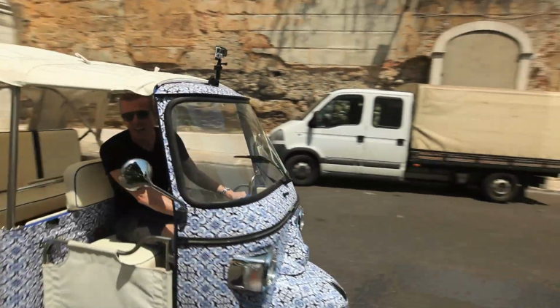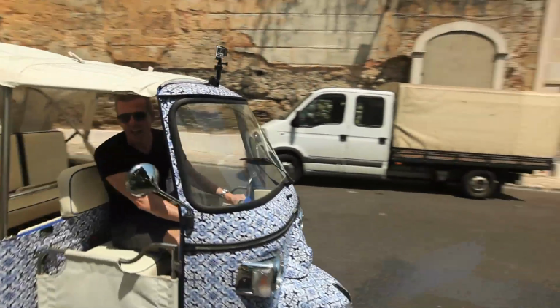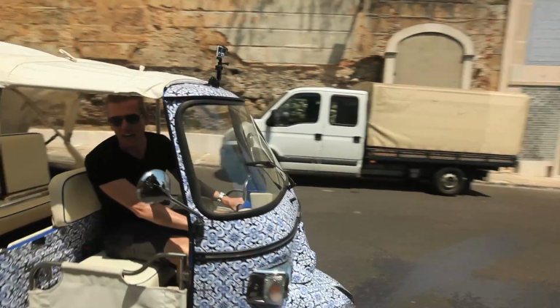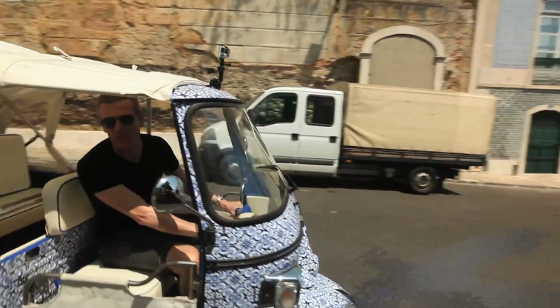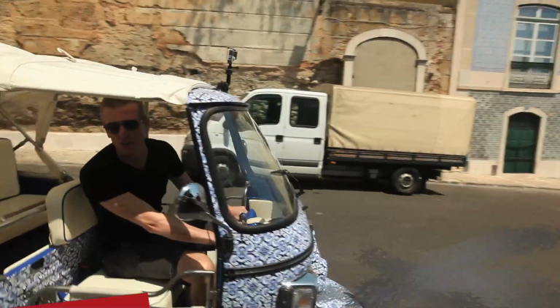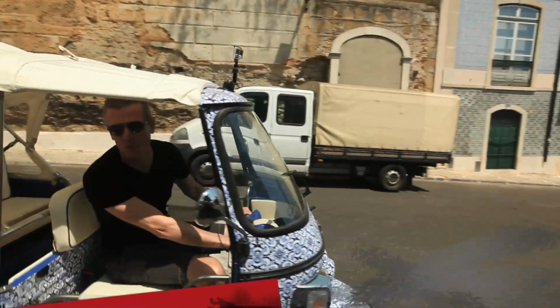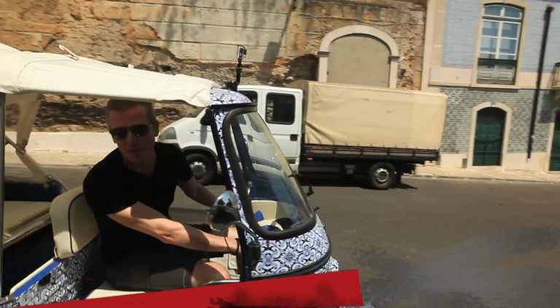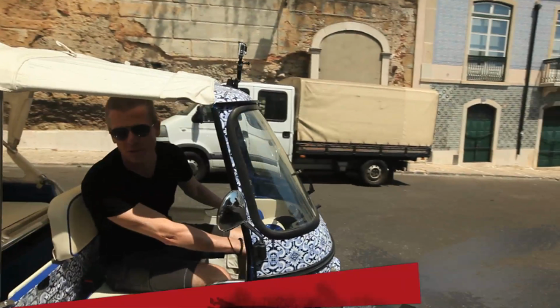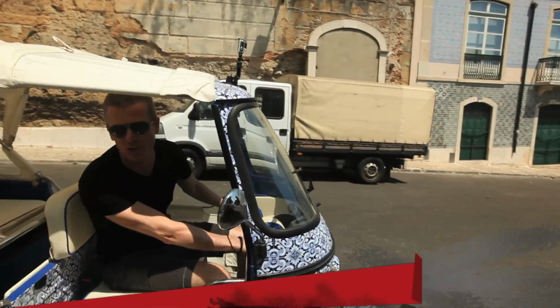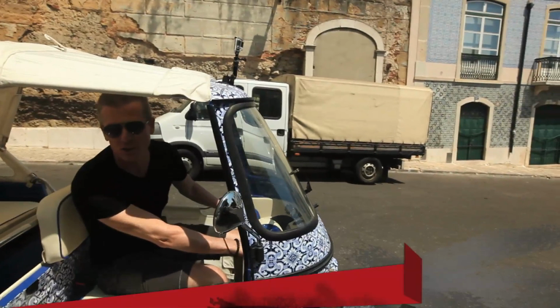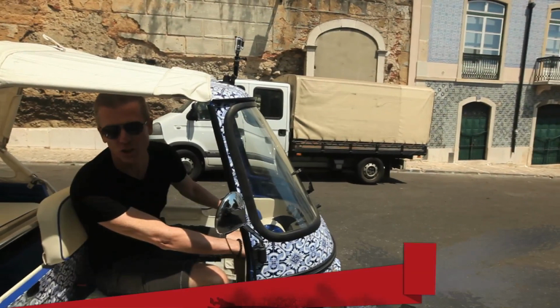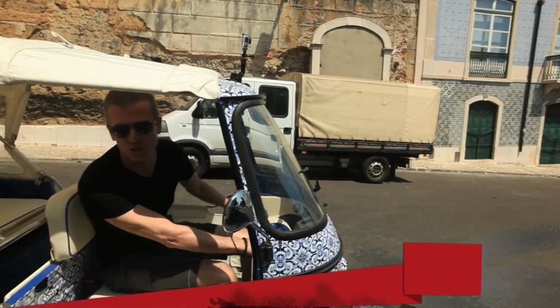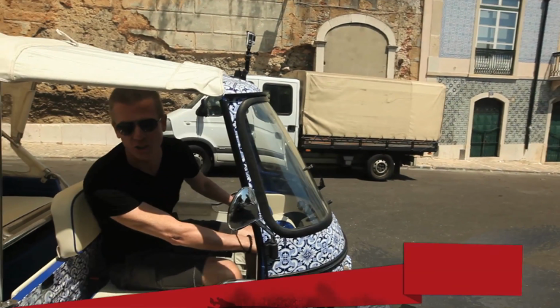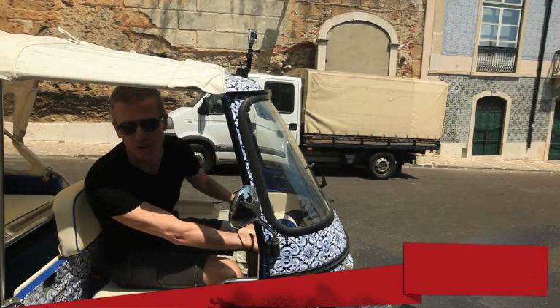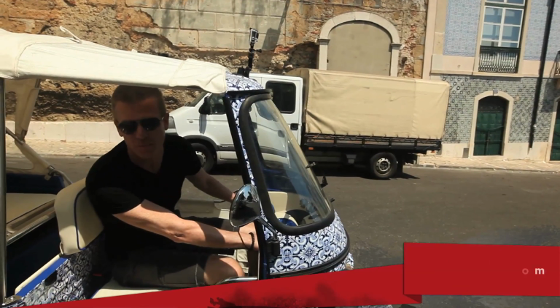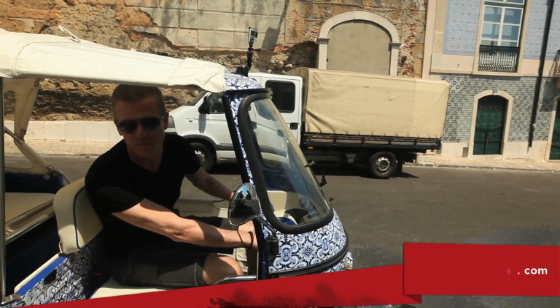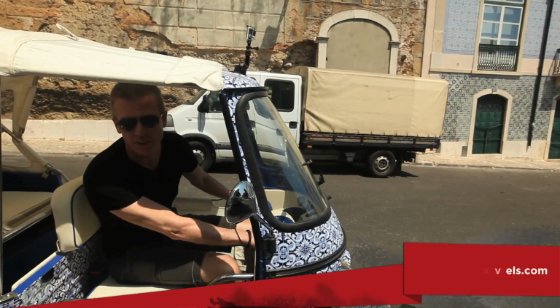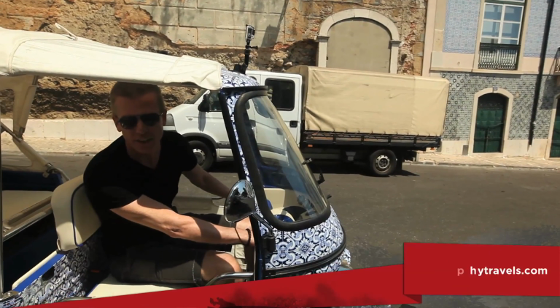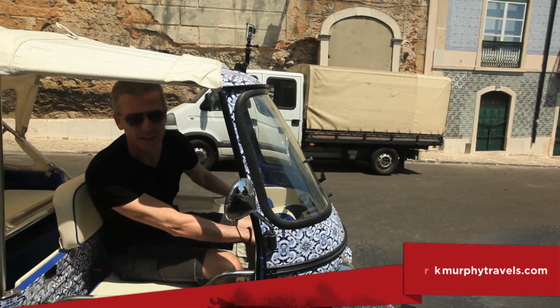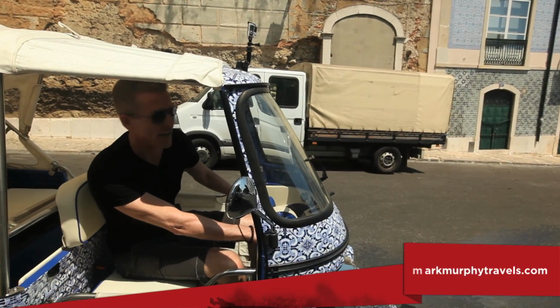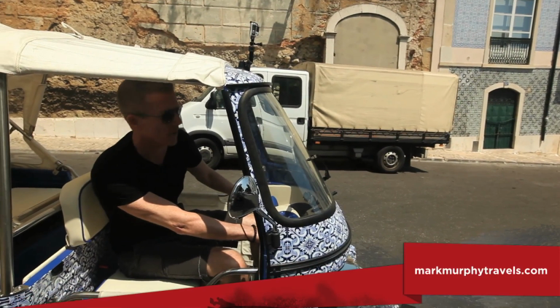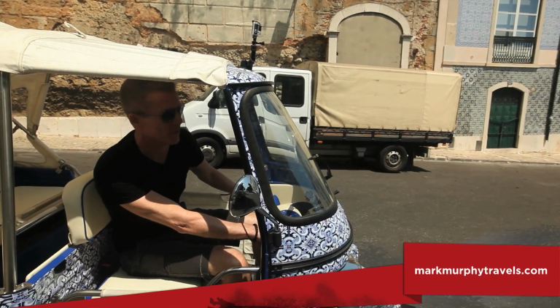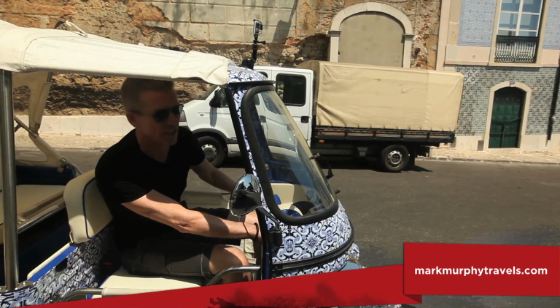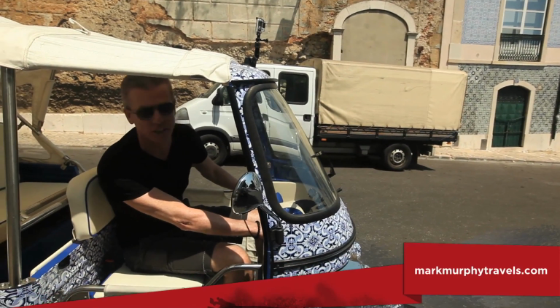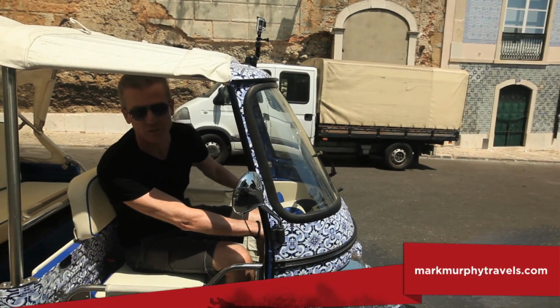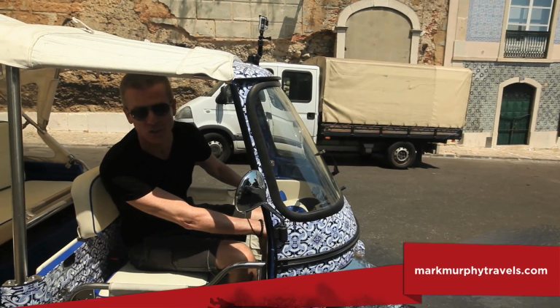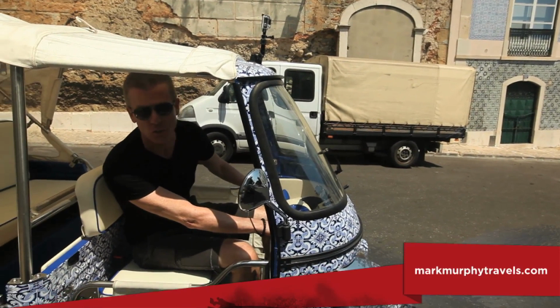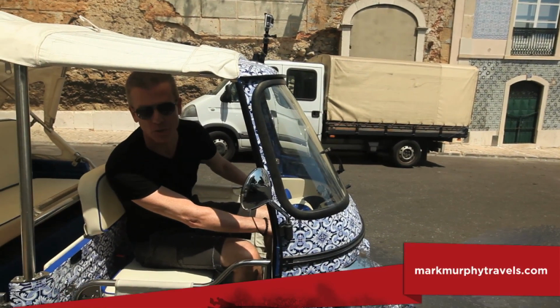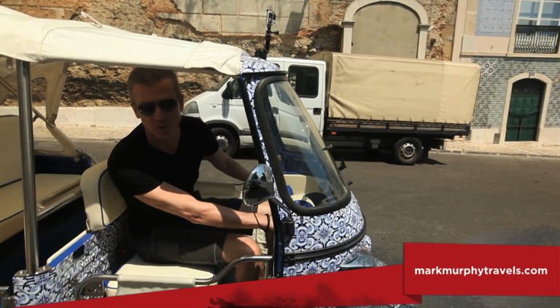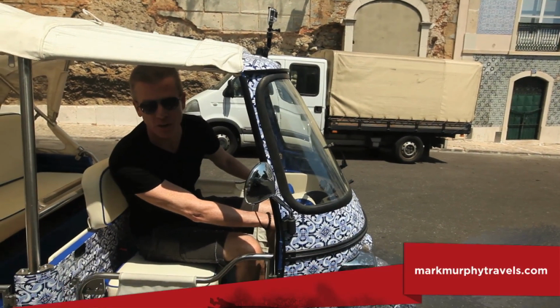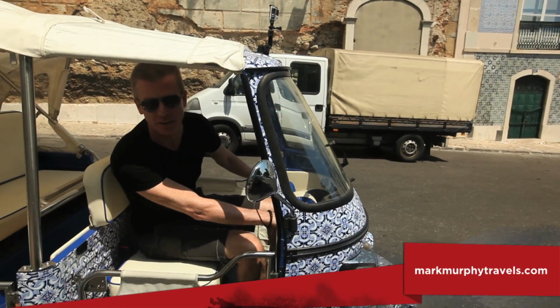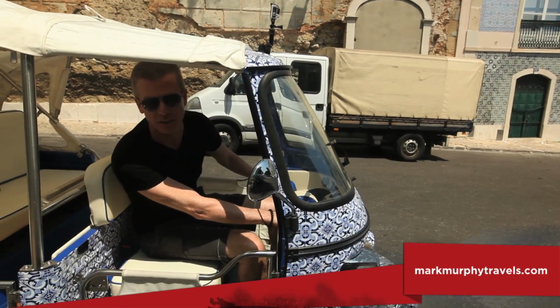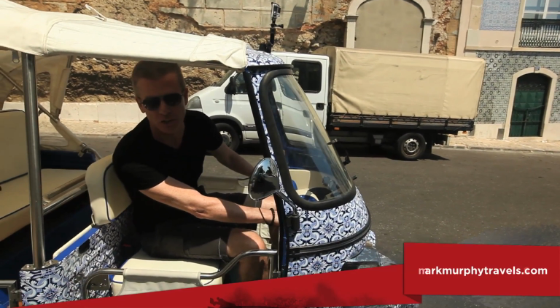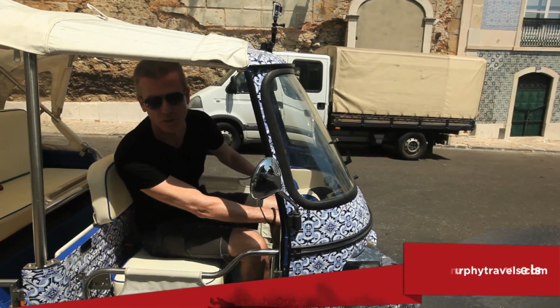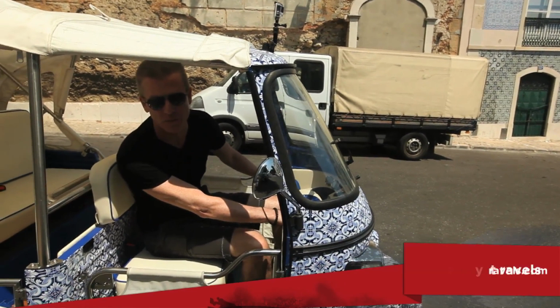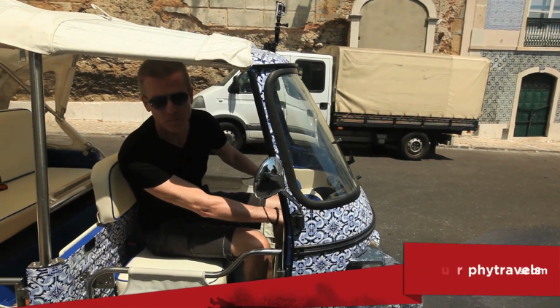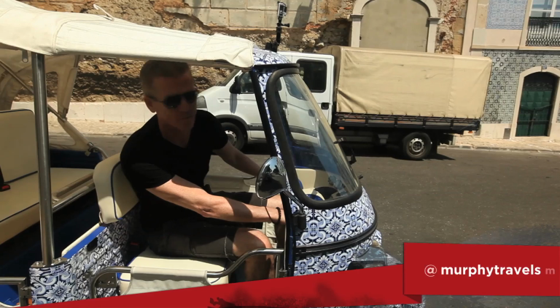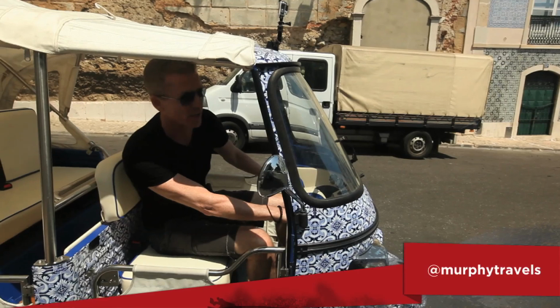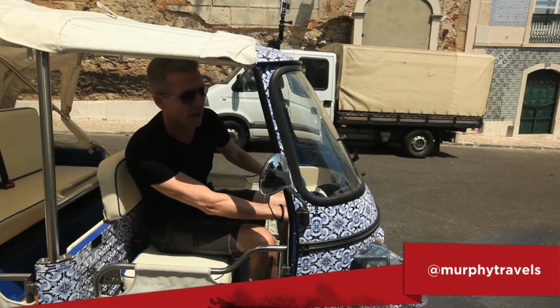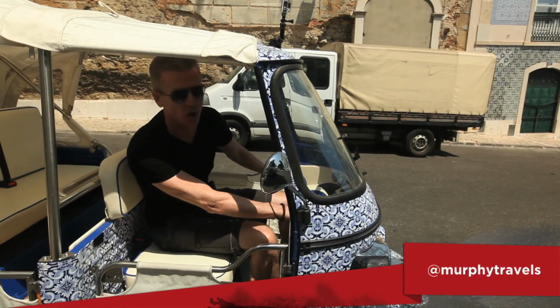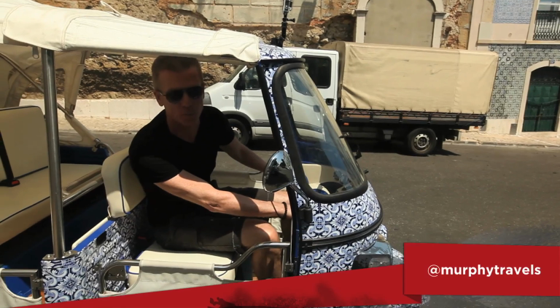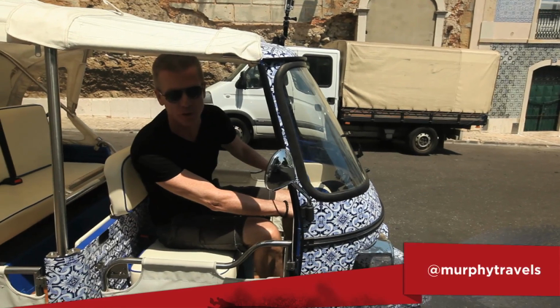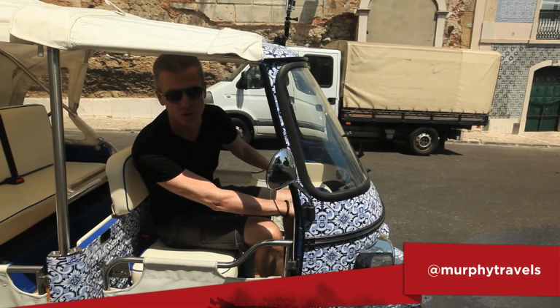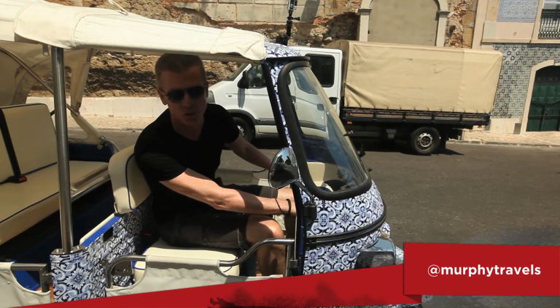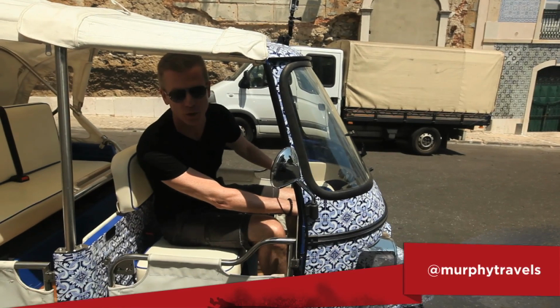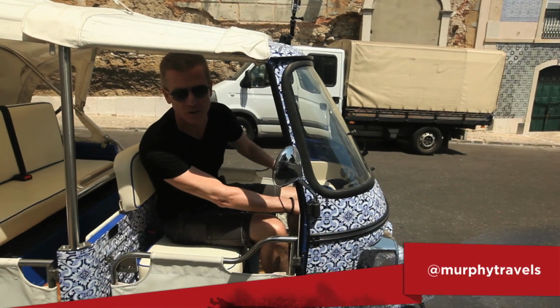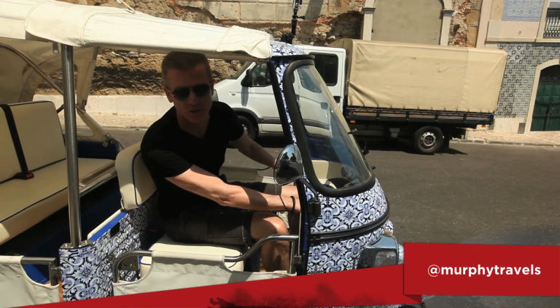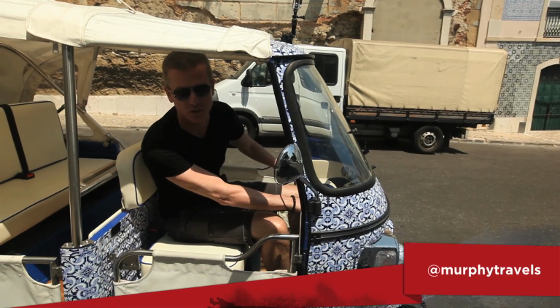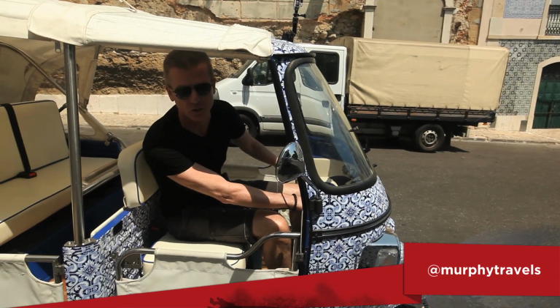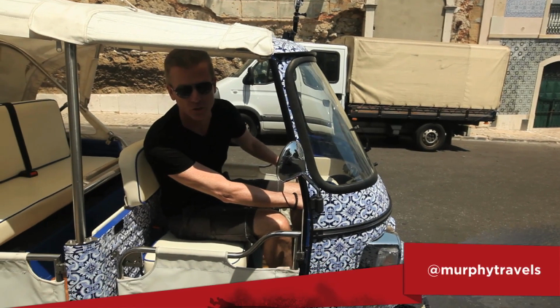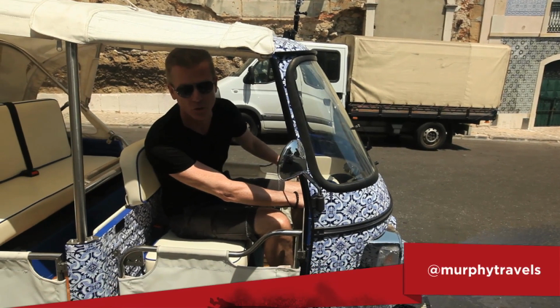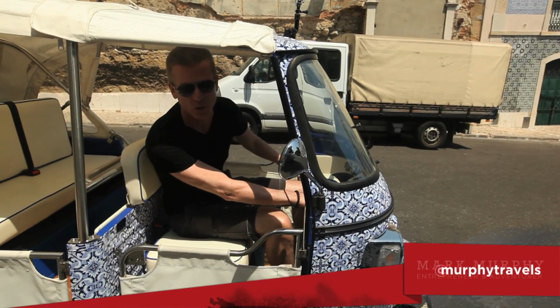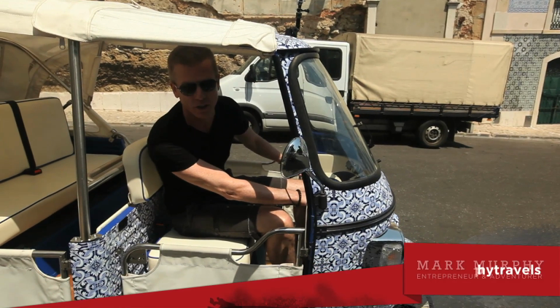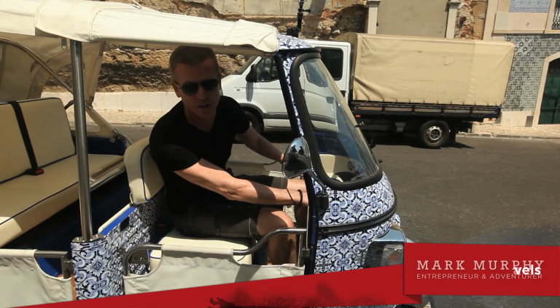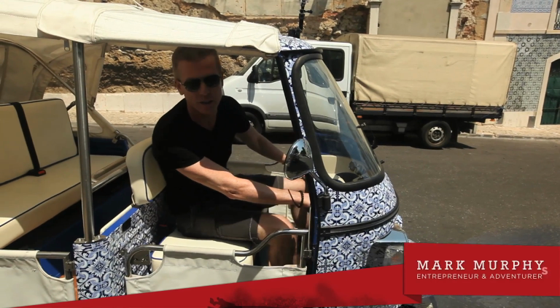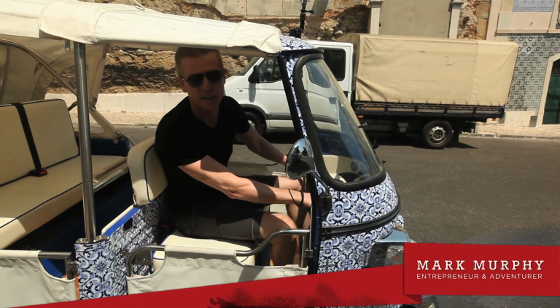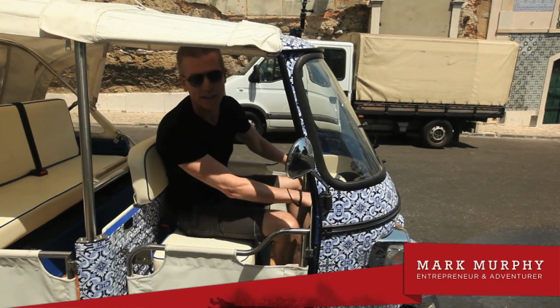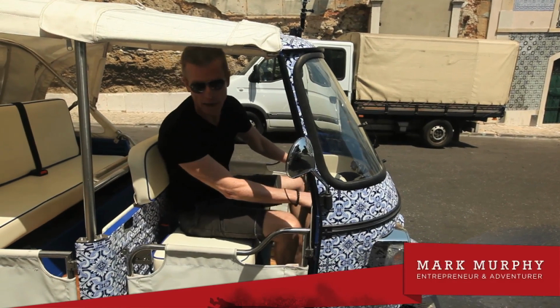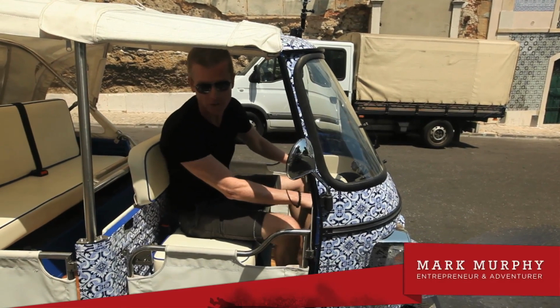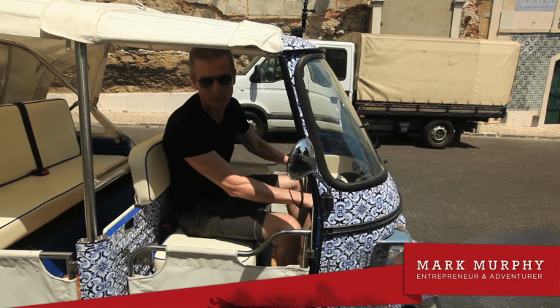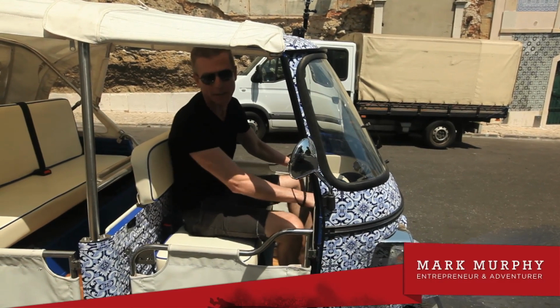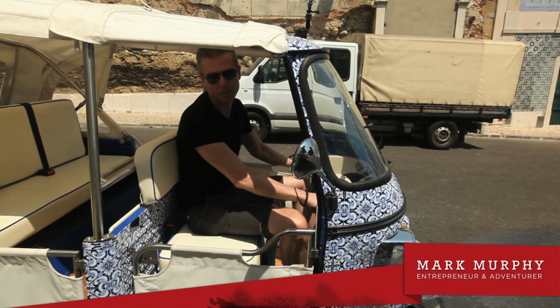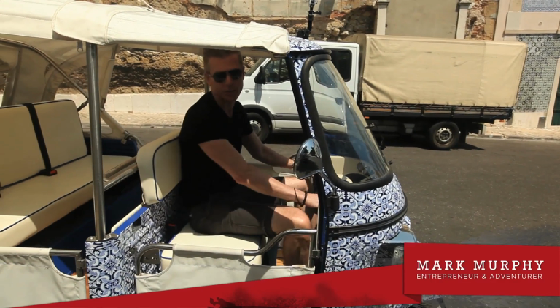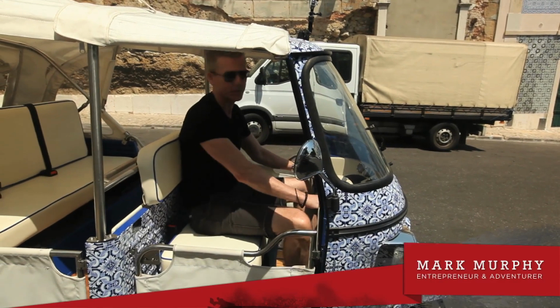I stole my first tuk-tuk, and now I'm taking it for a spin around Lisbon. I hope you enjoyed this little tour — now it's my turn.